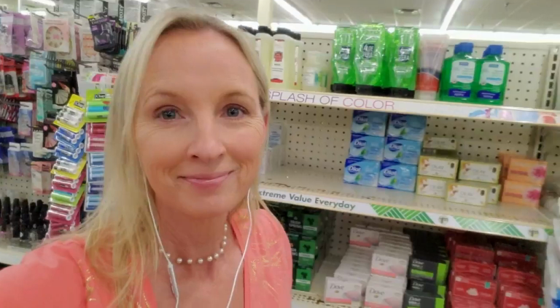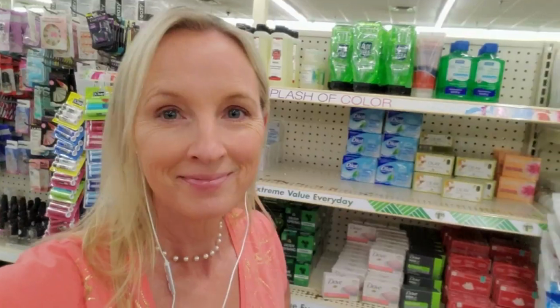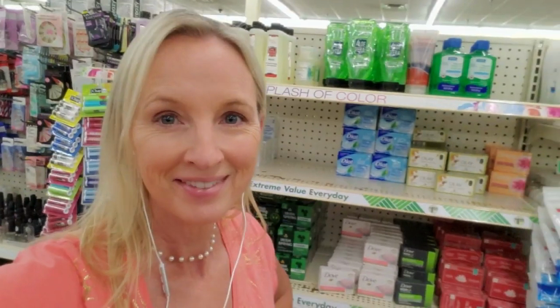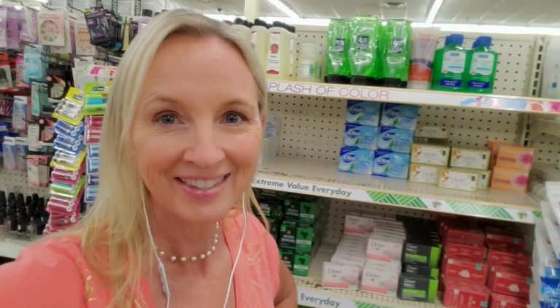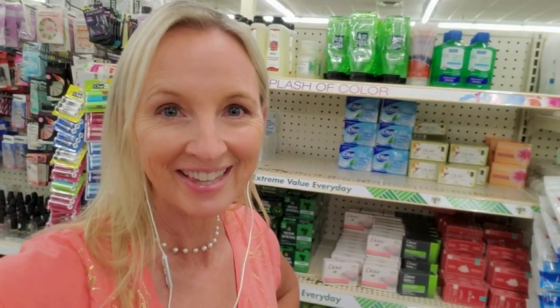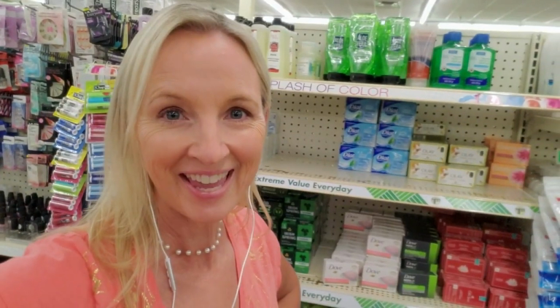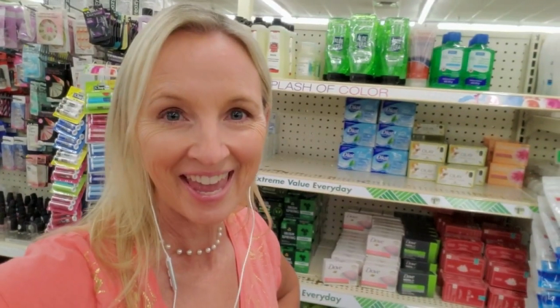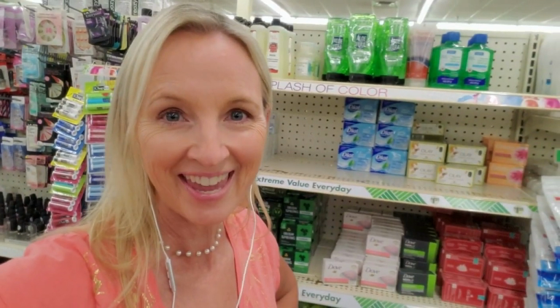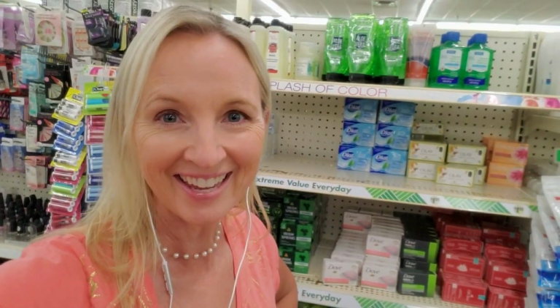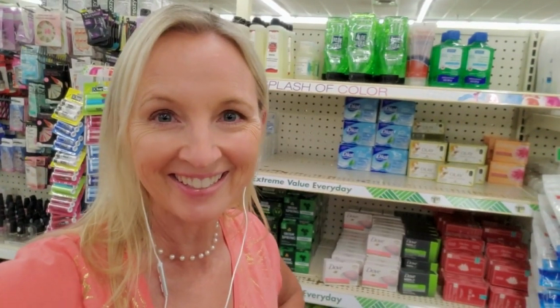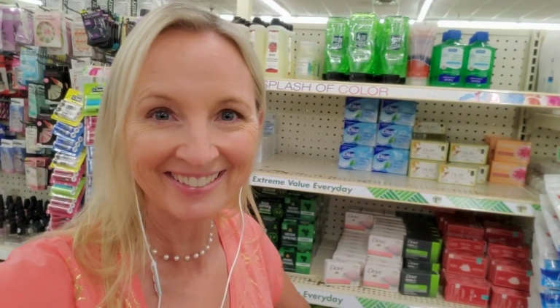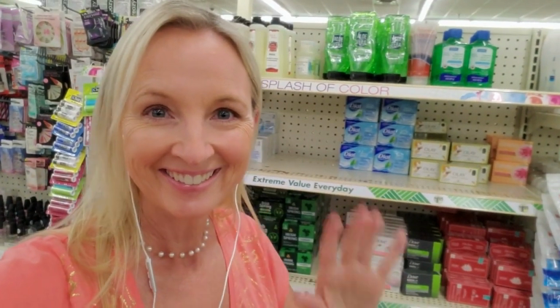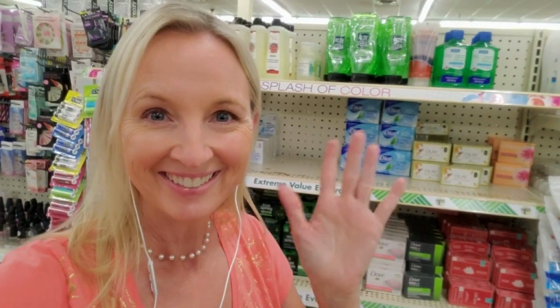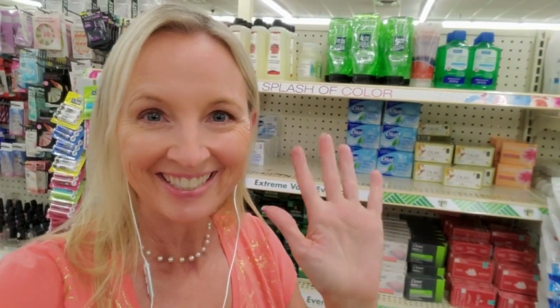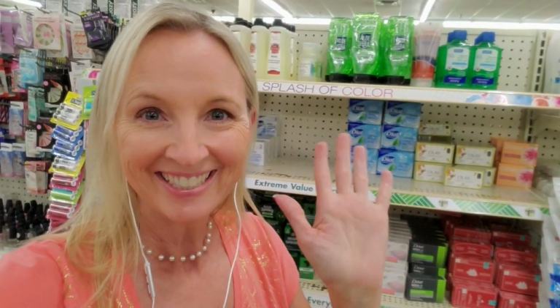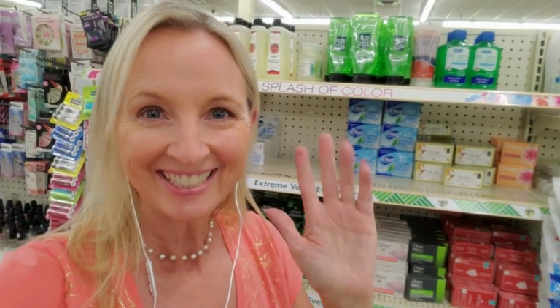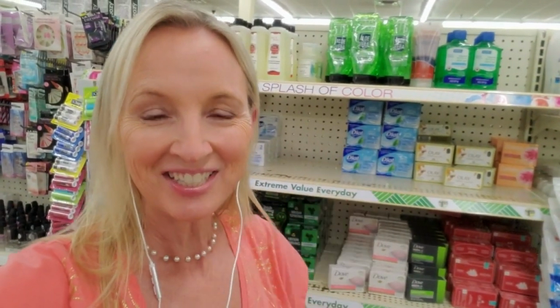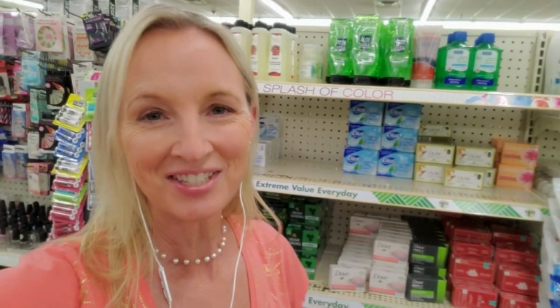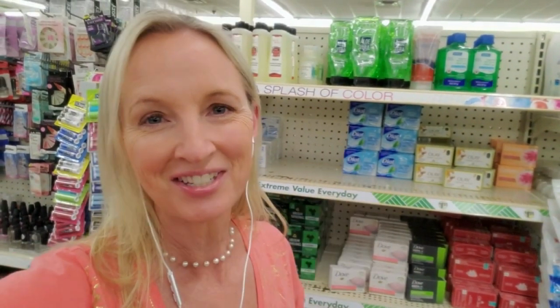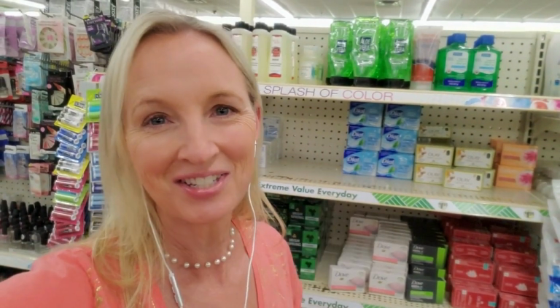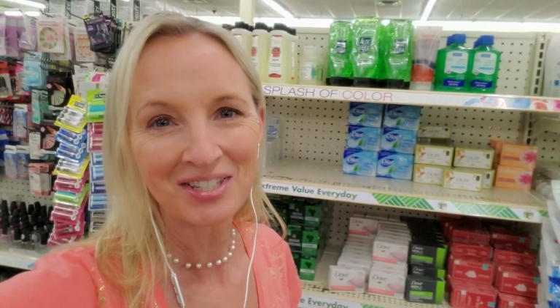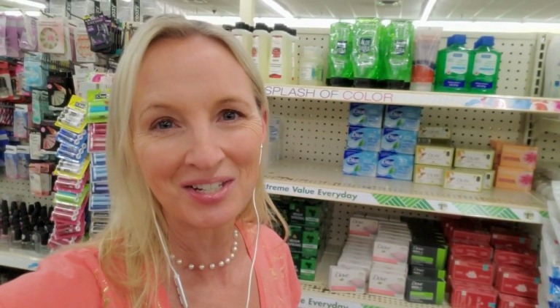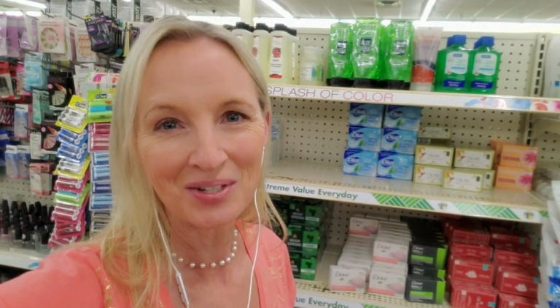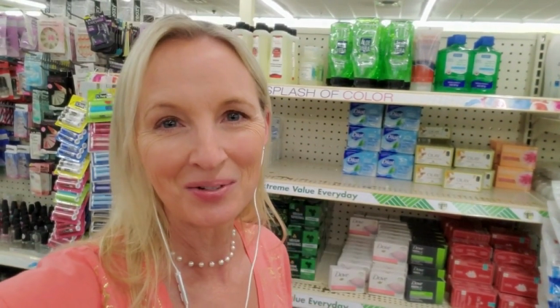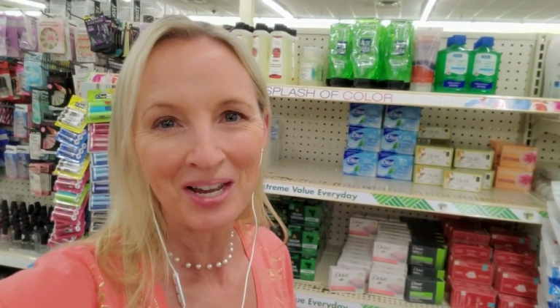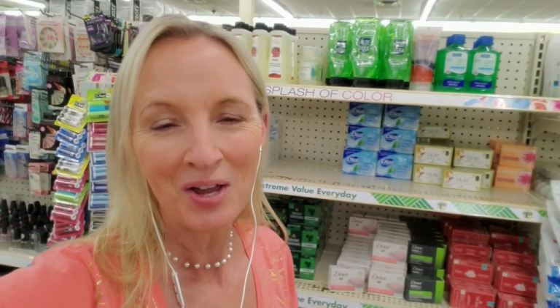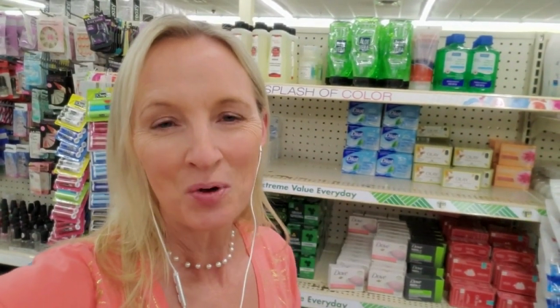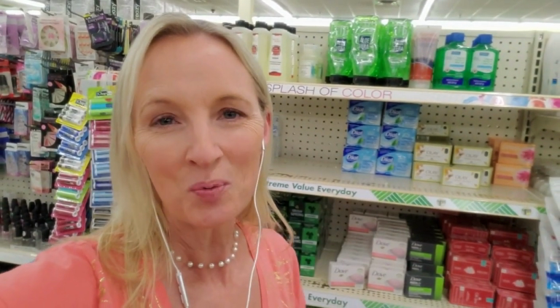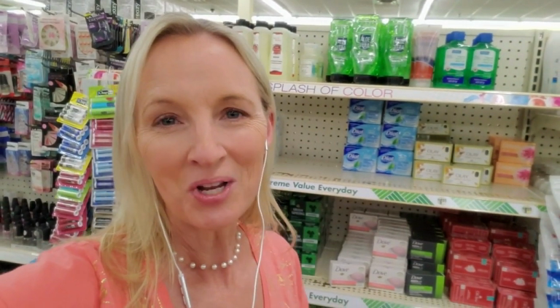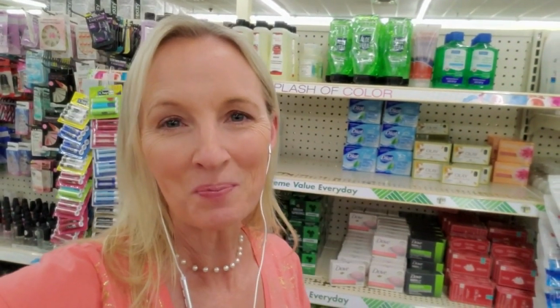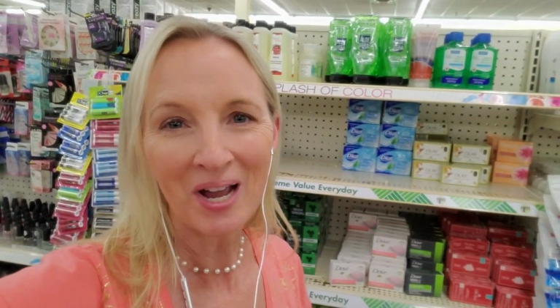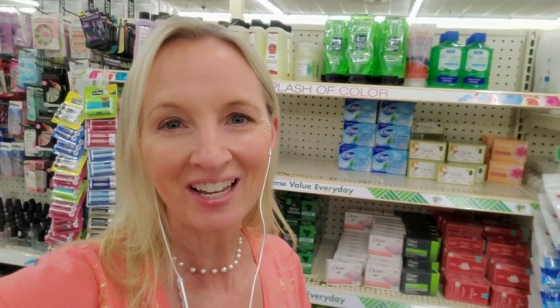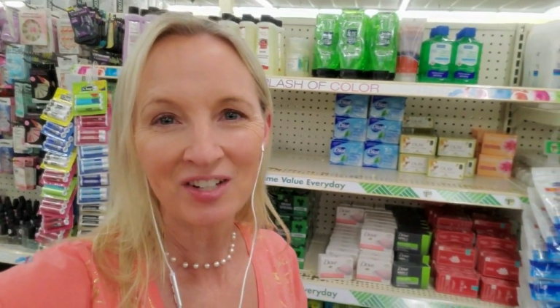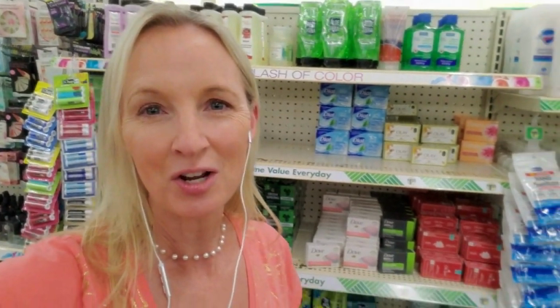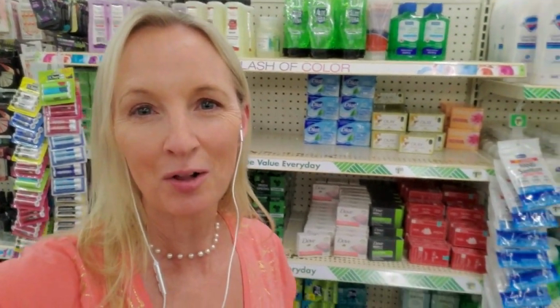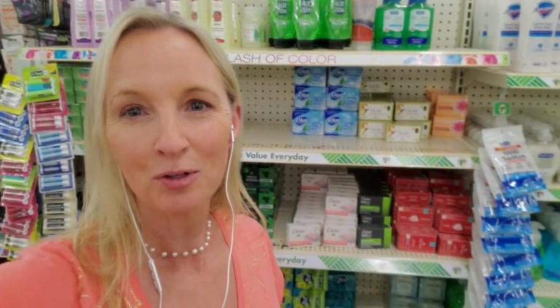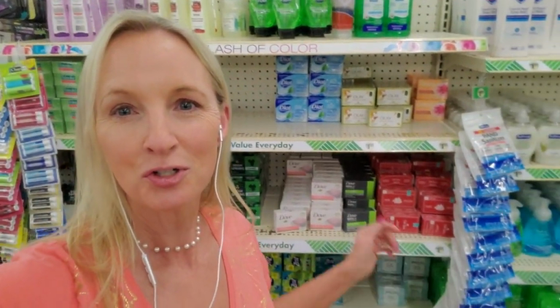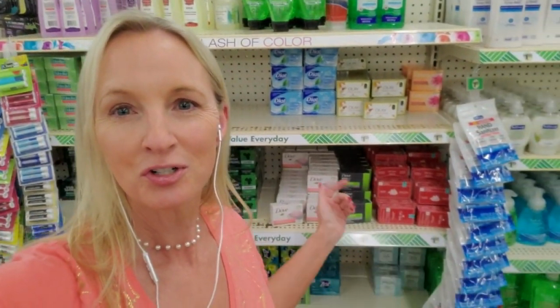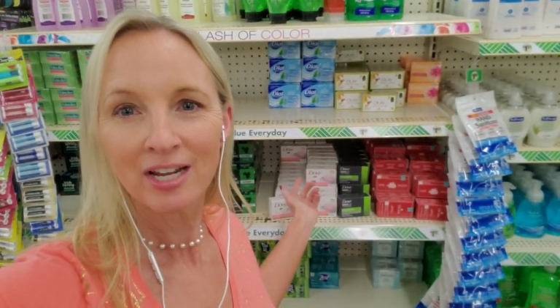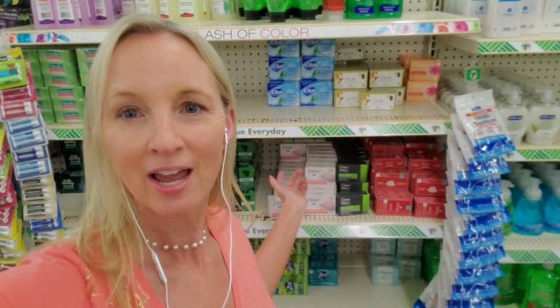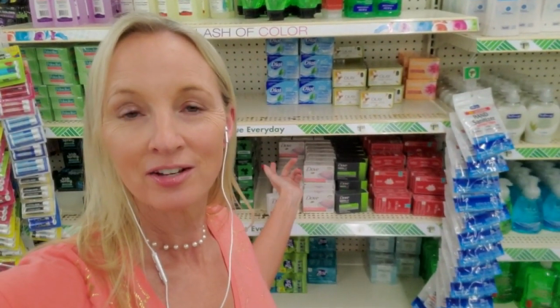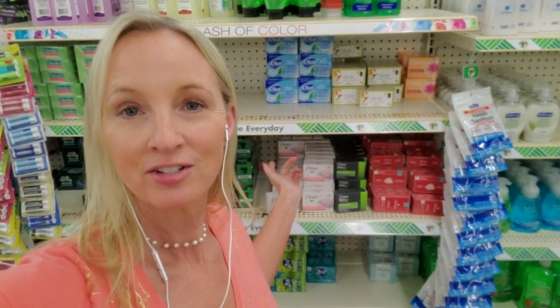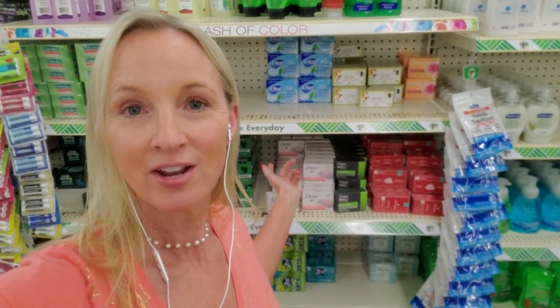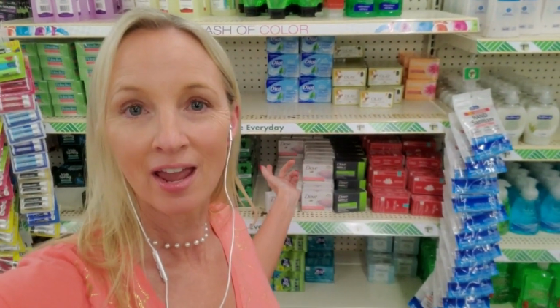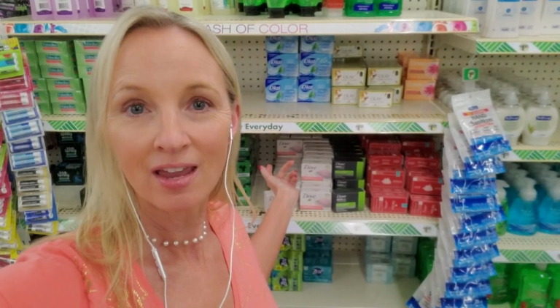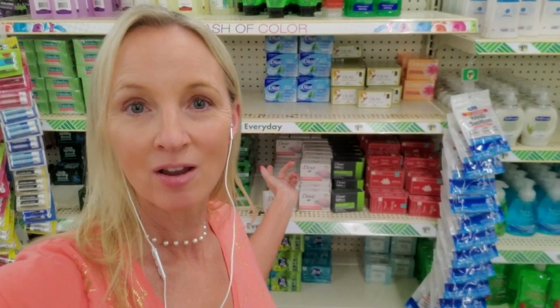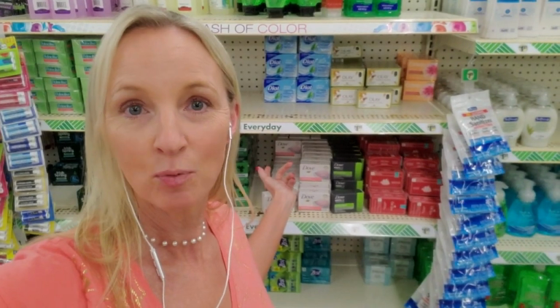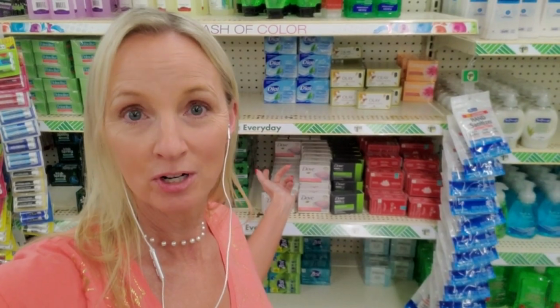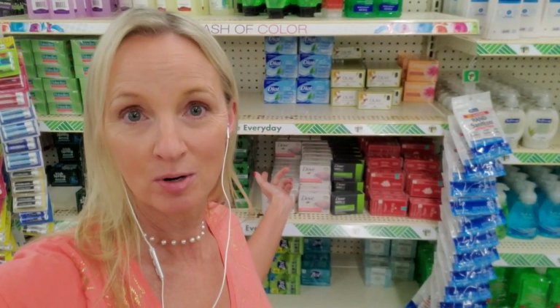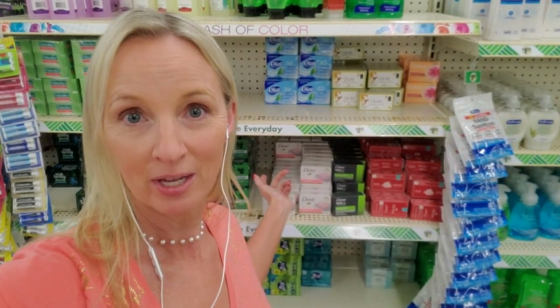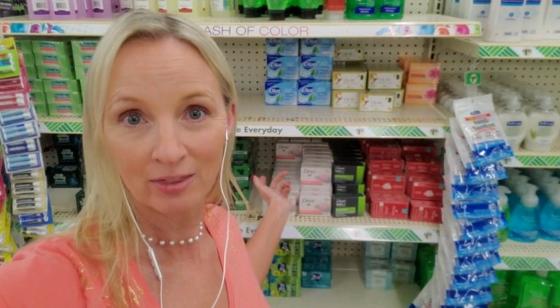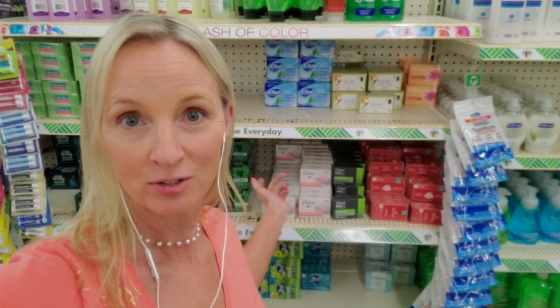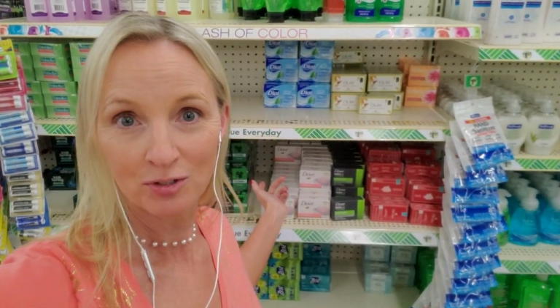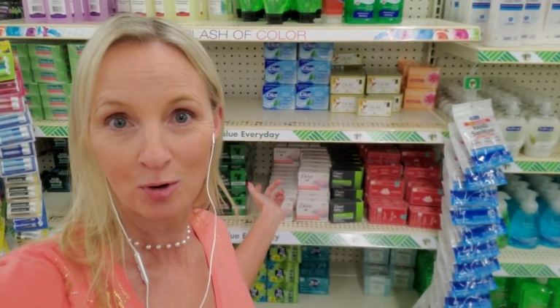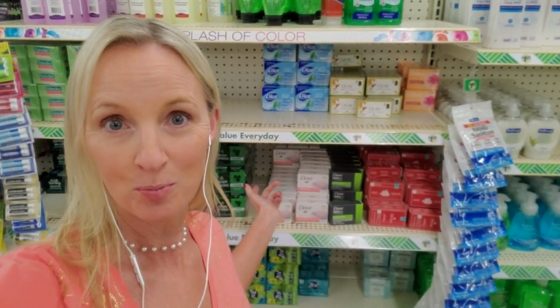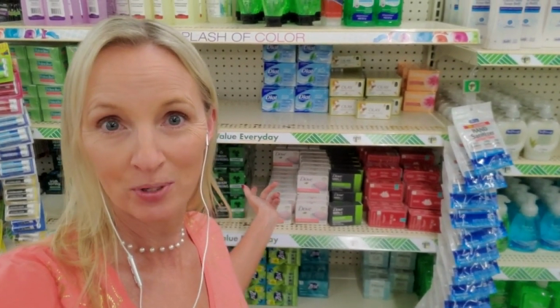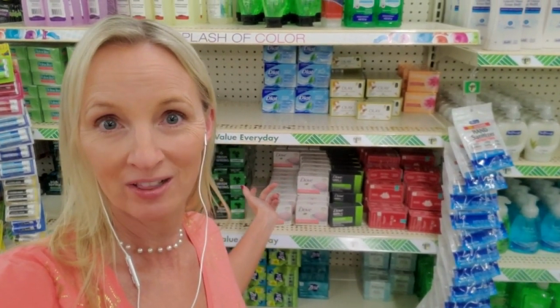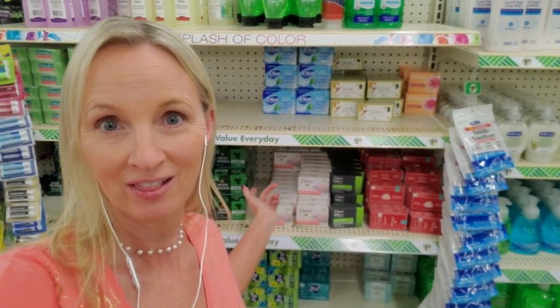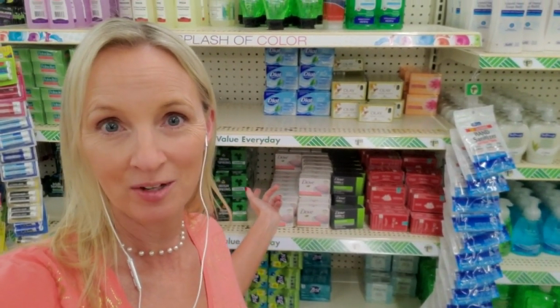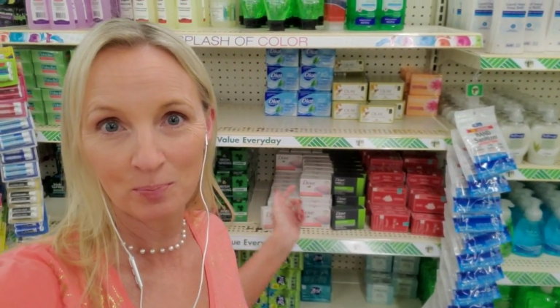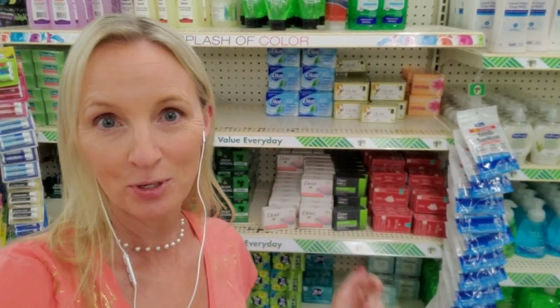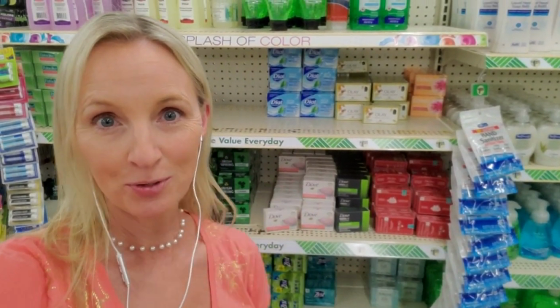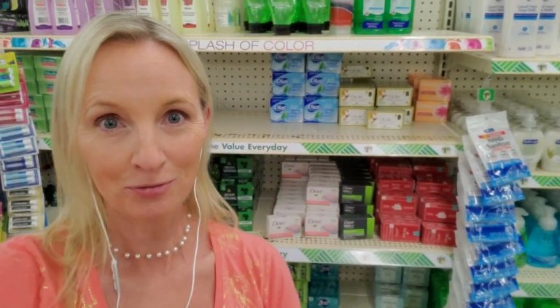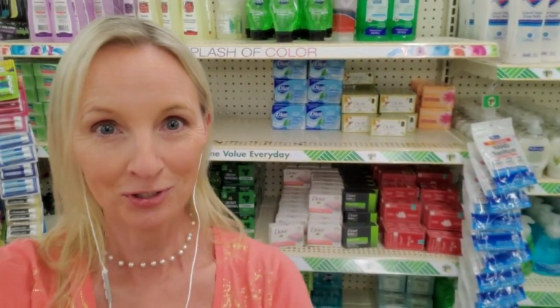Hey, it's good to see you. We are back in Dollar Tree and today we're gonna make the soap look beautiful.